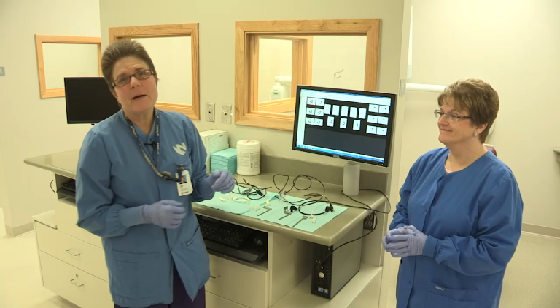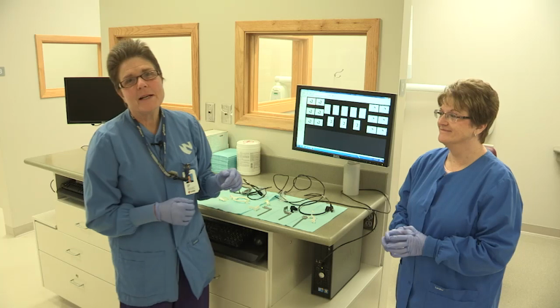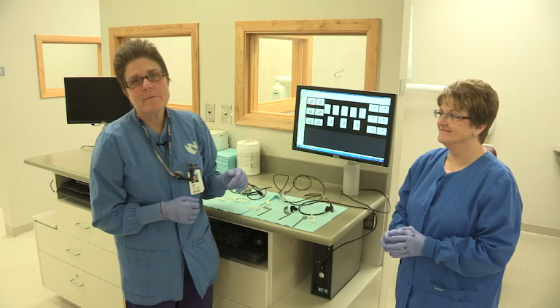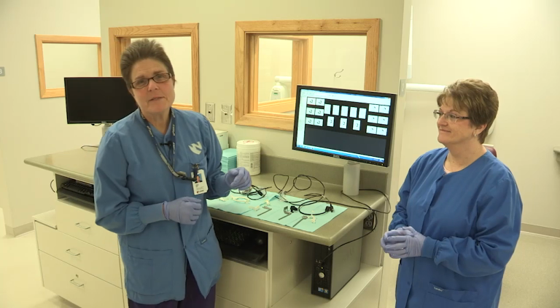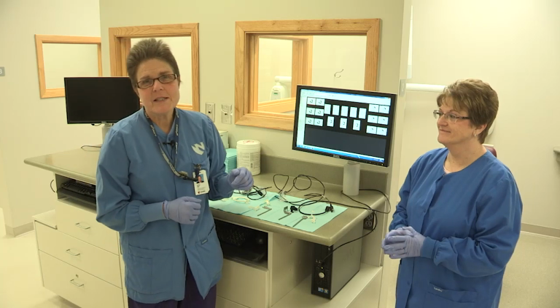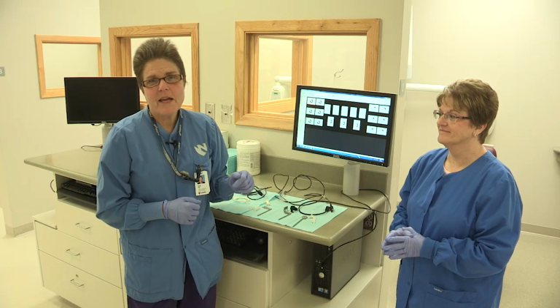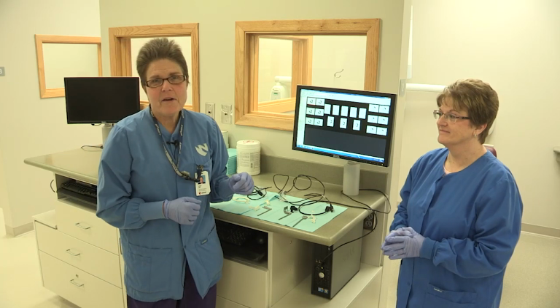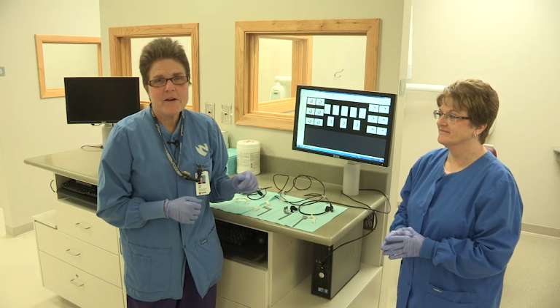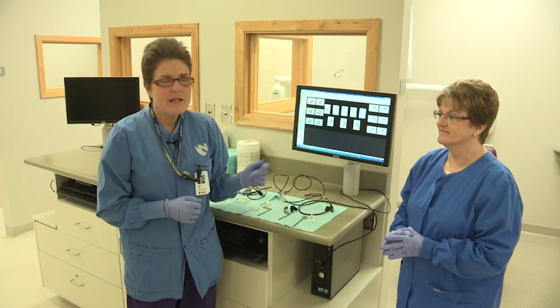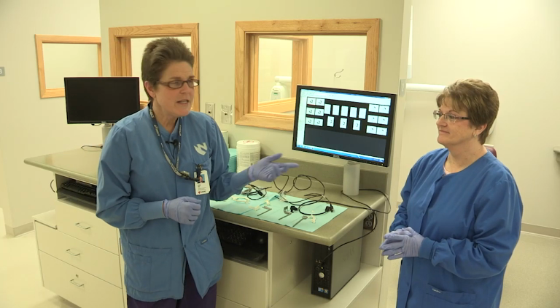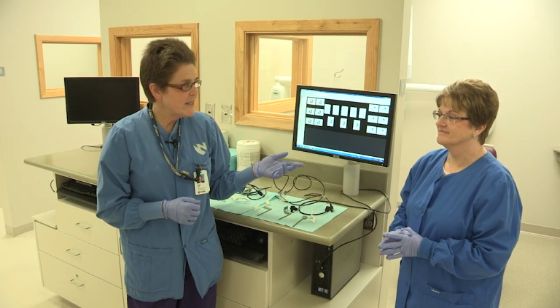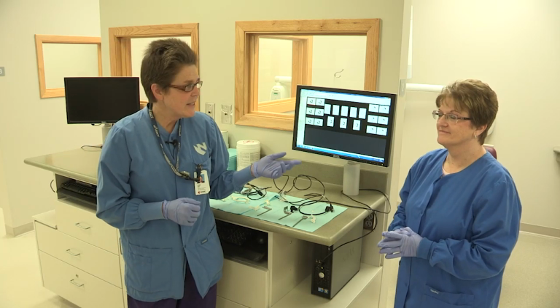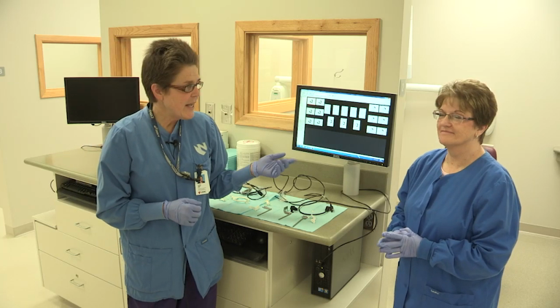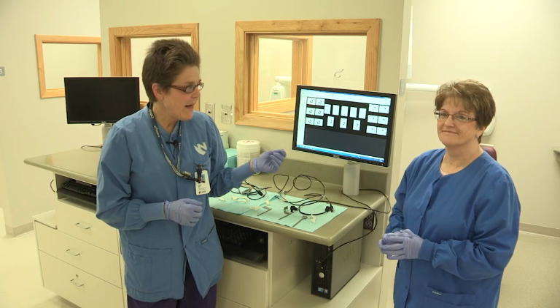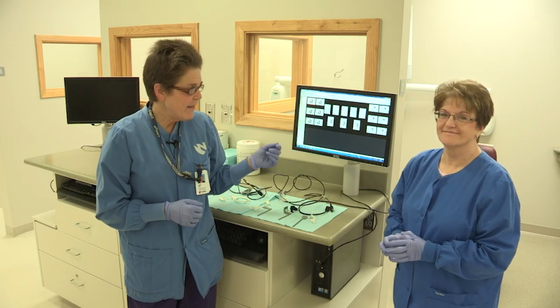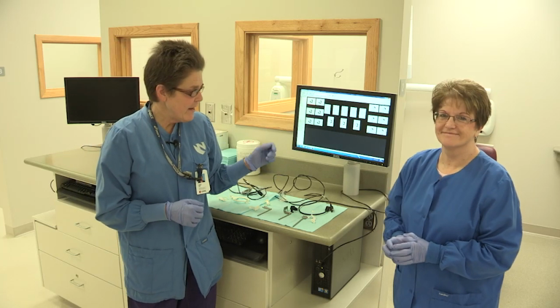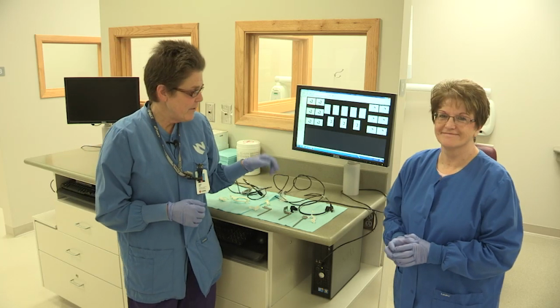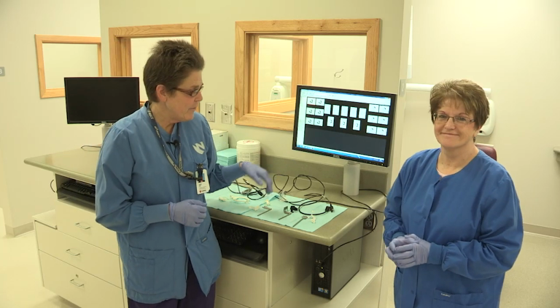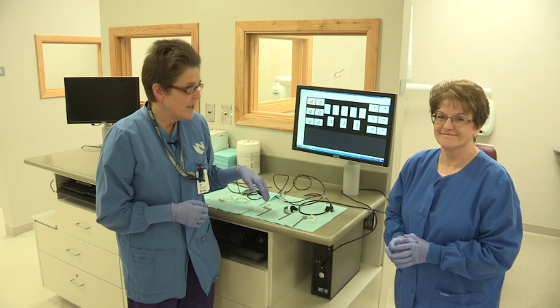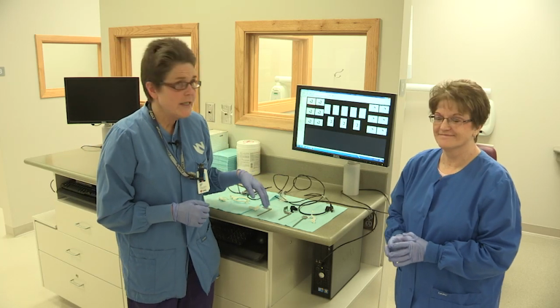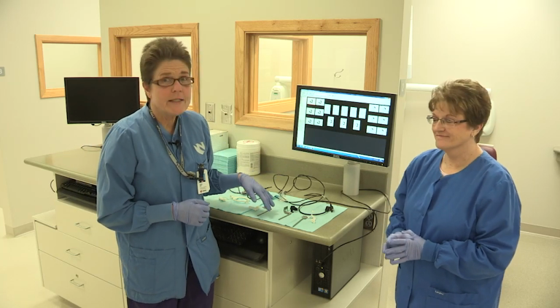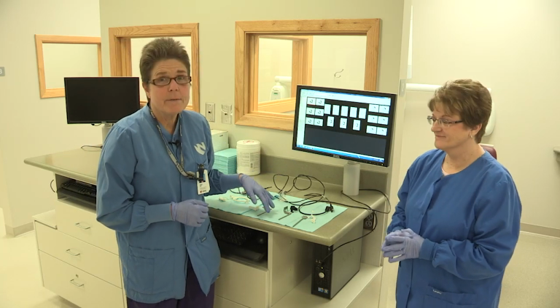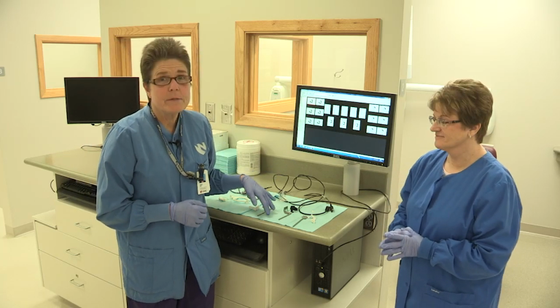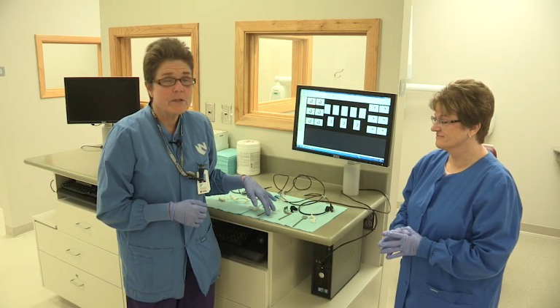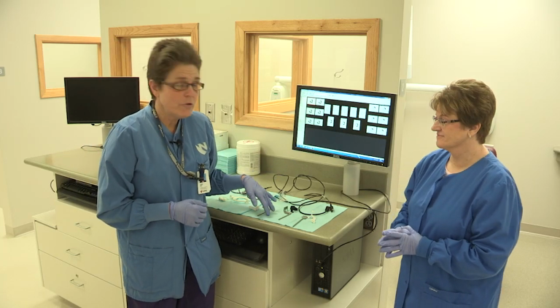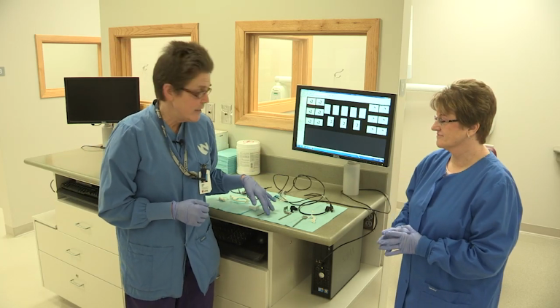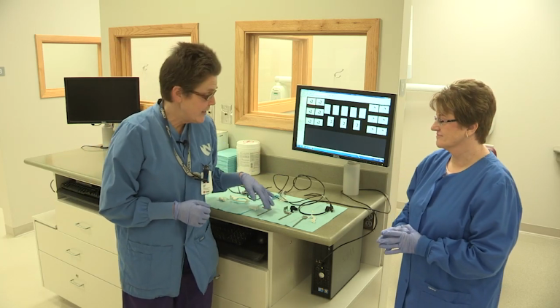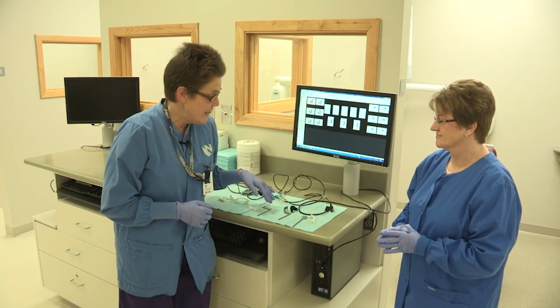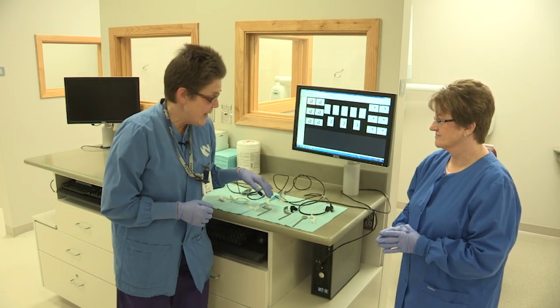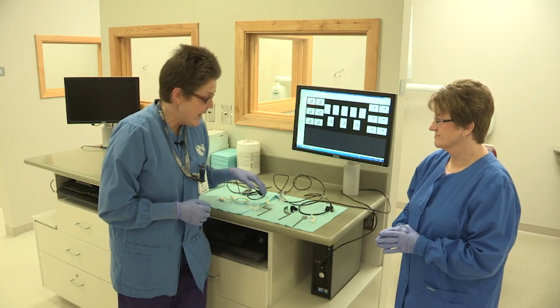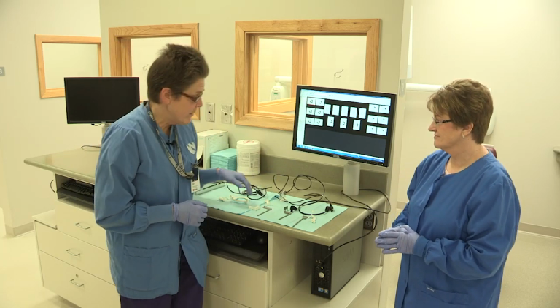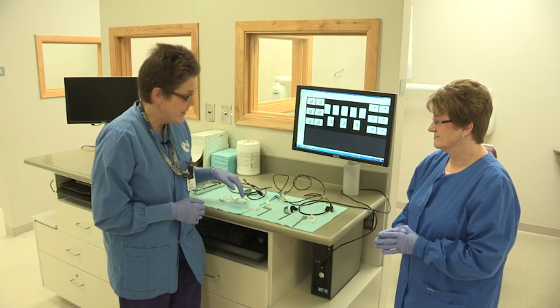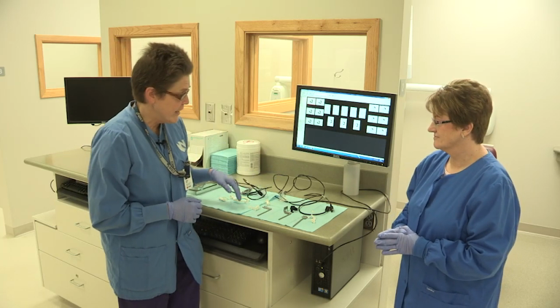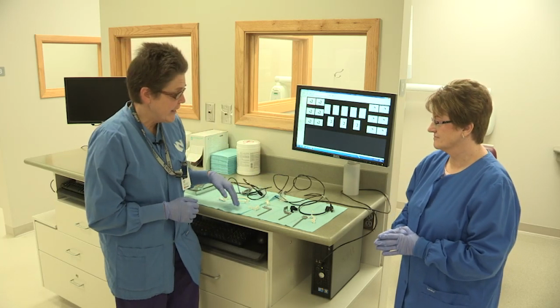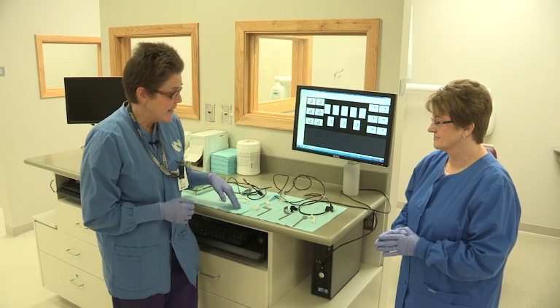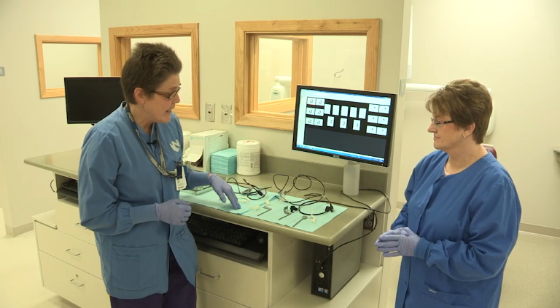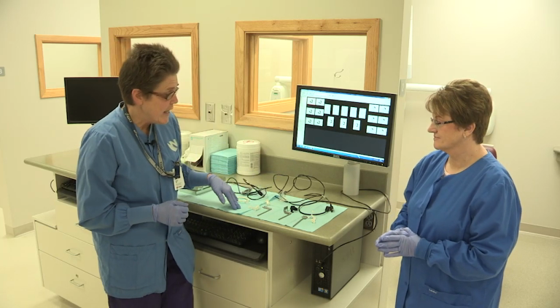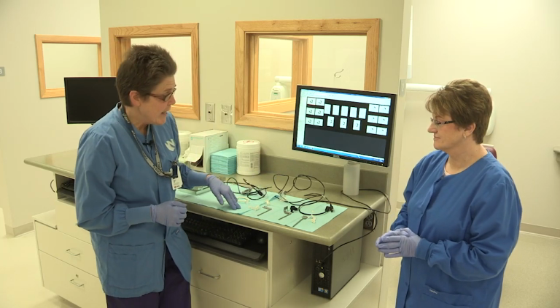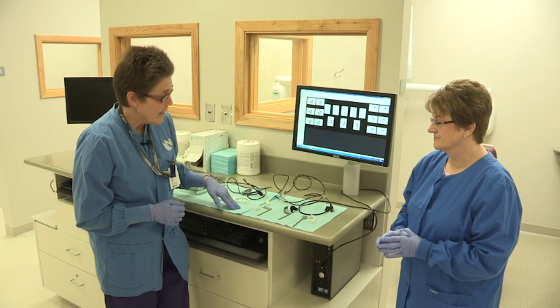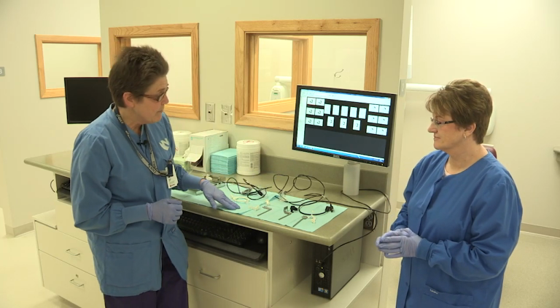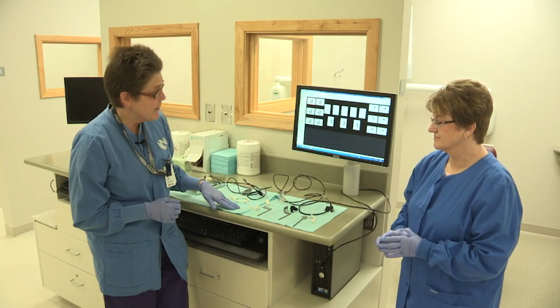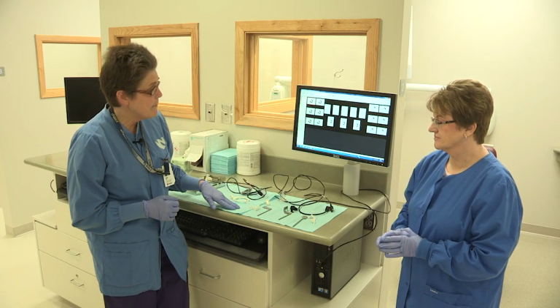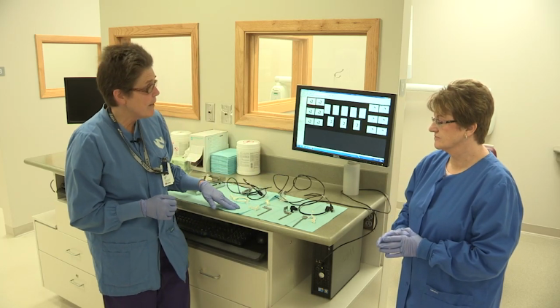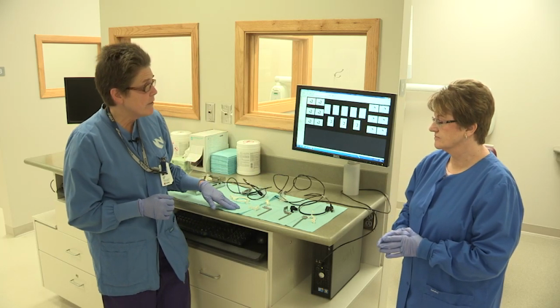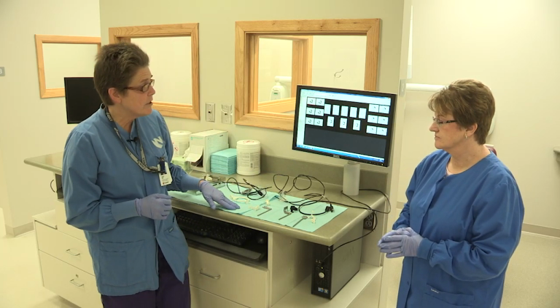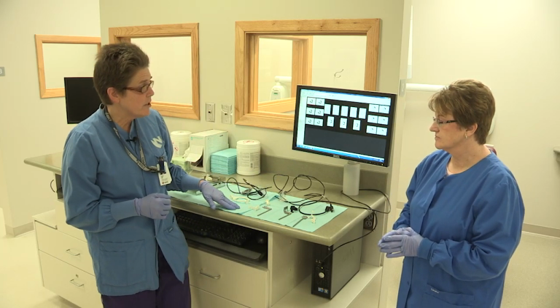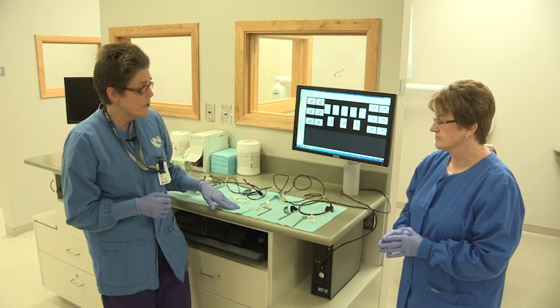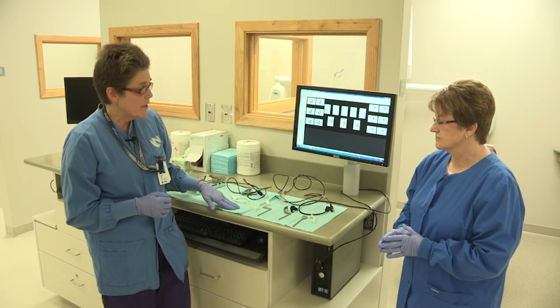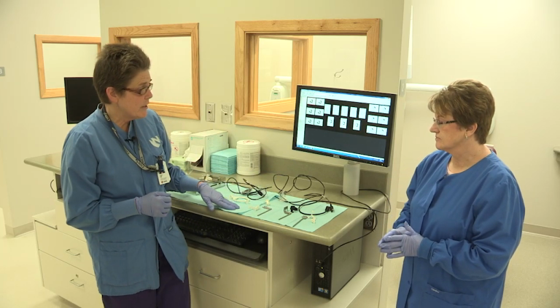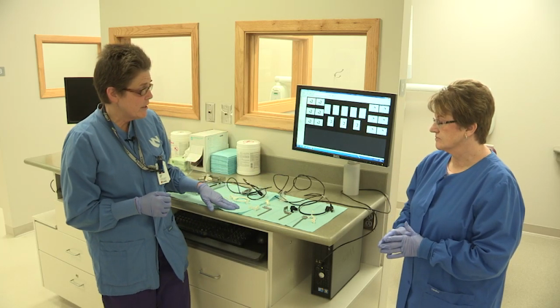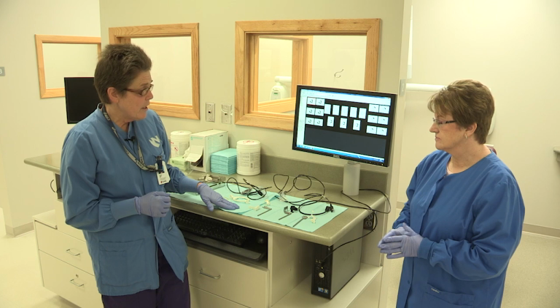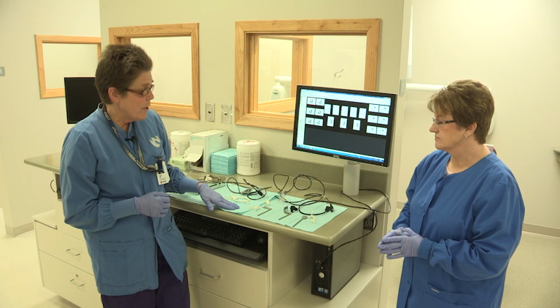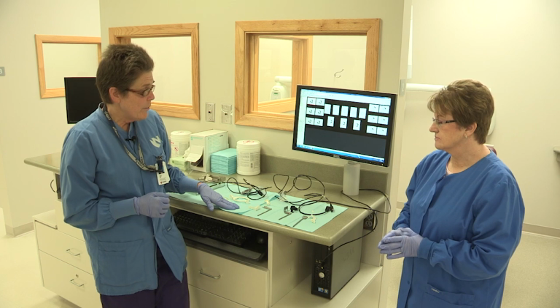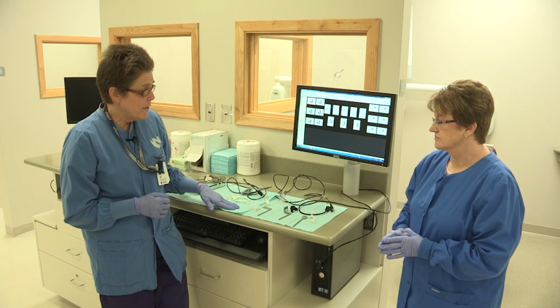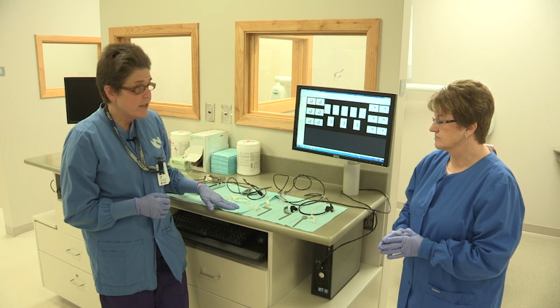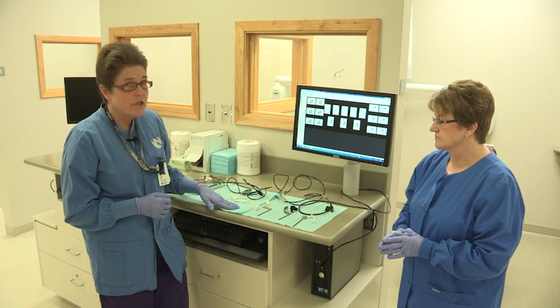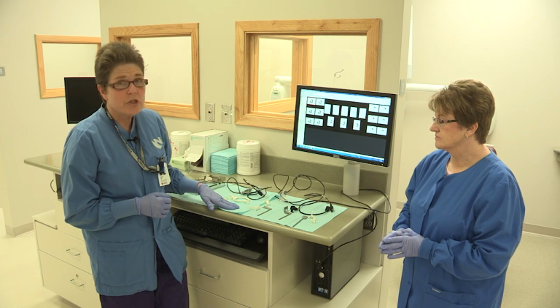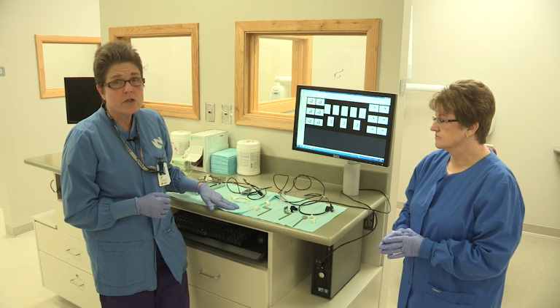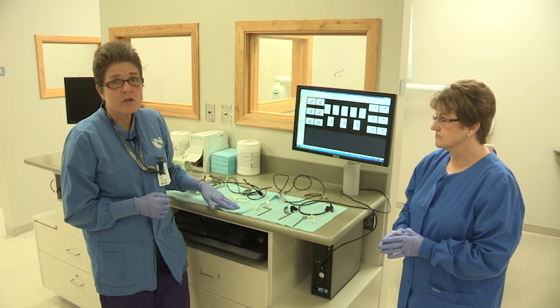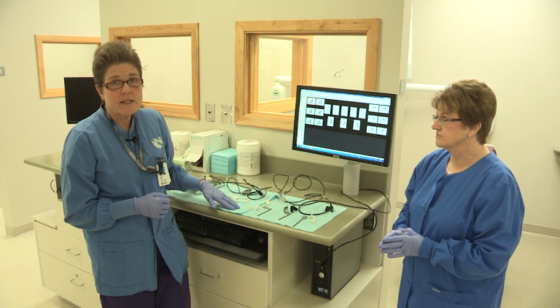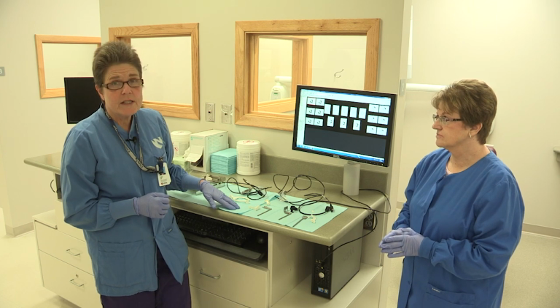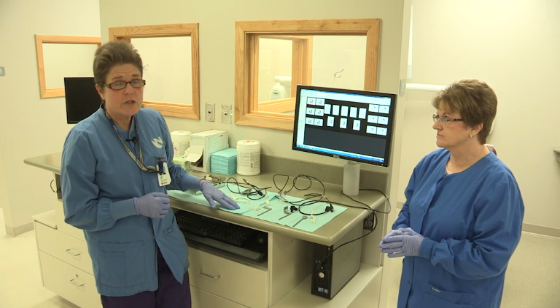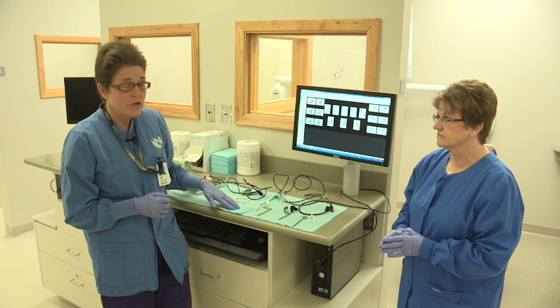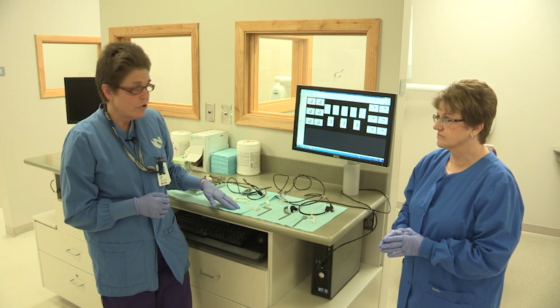My name is Karen and this is Kathy and we're going to demonstrate today how to take a complete mouth series with digital sensors.